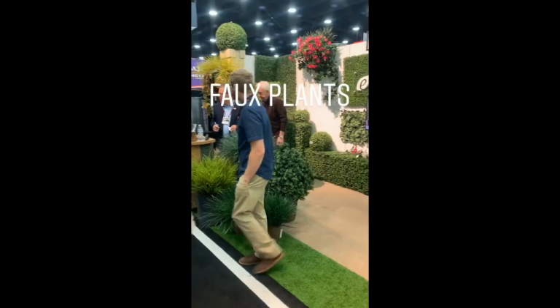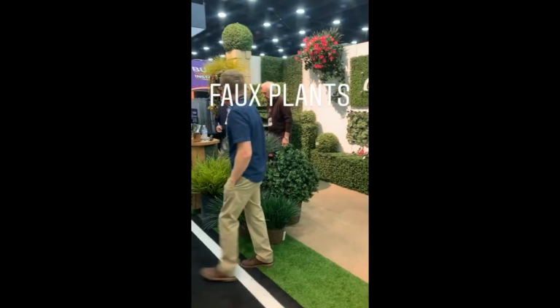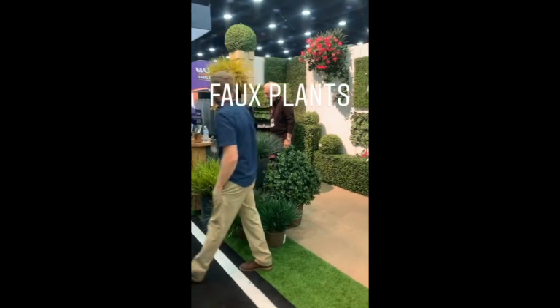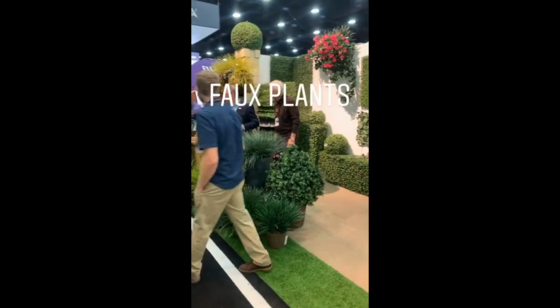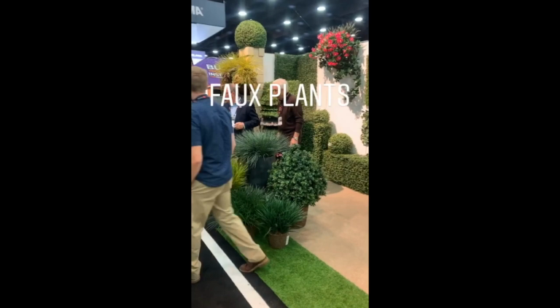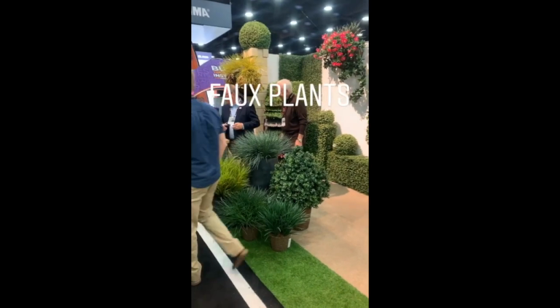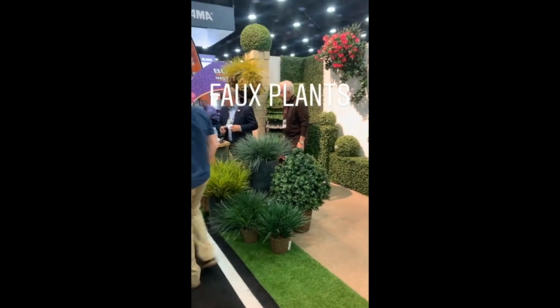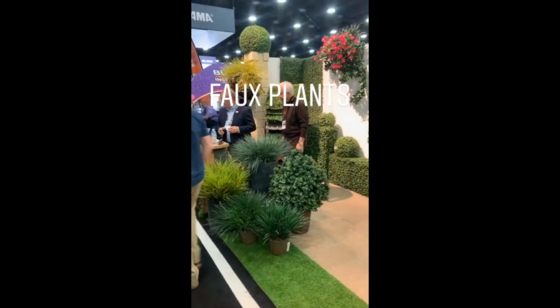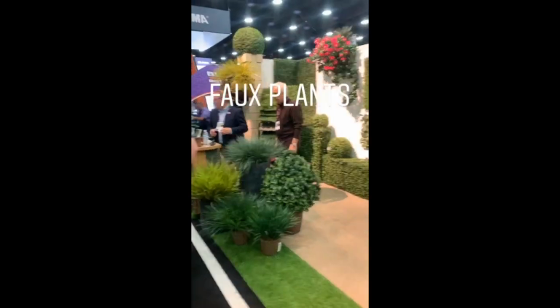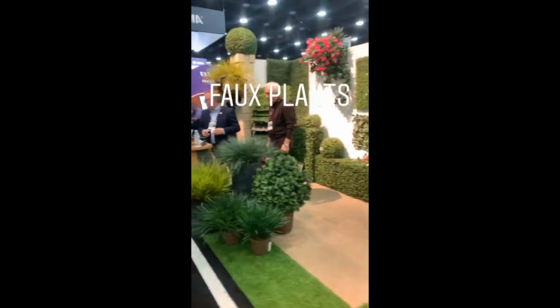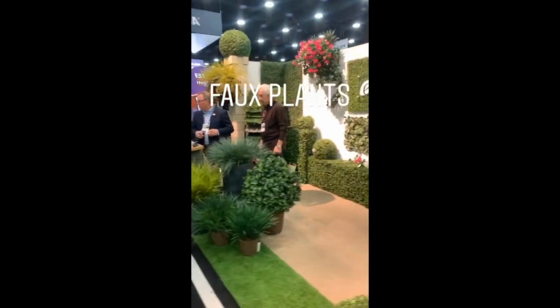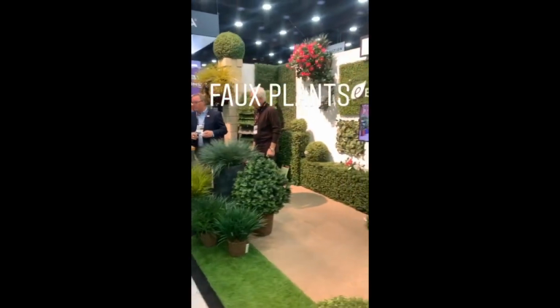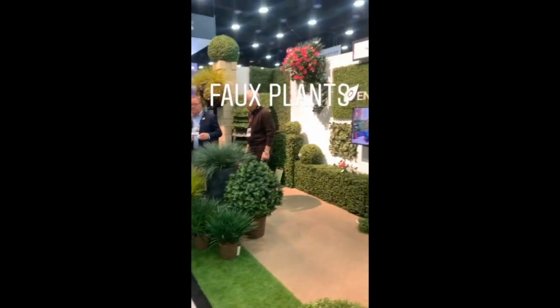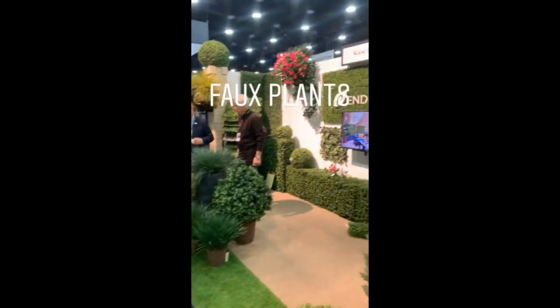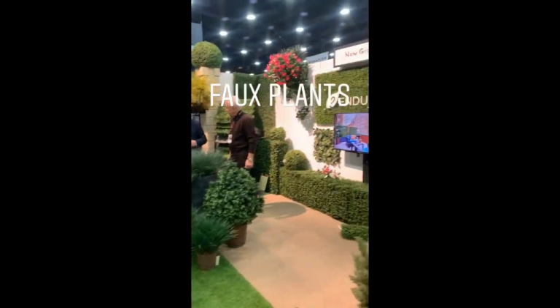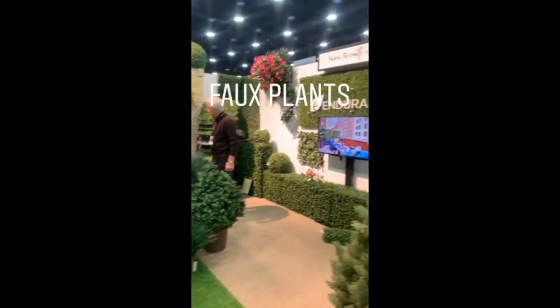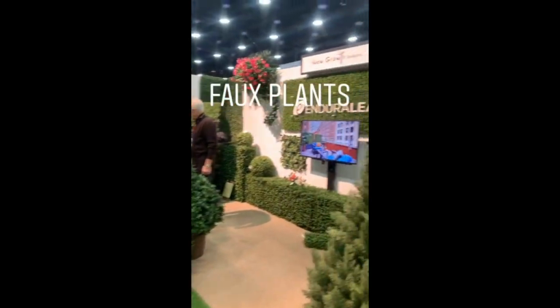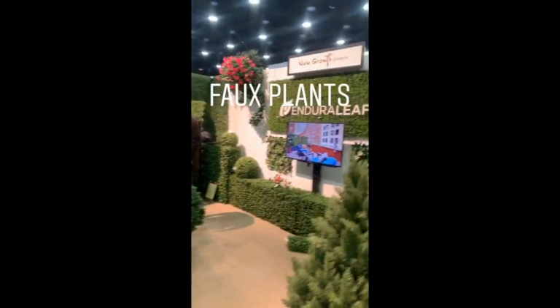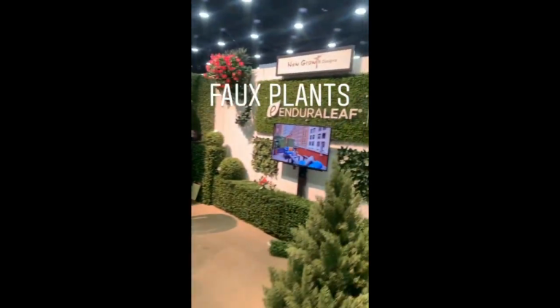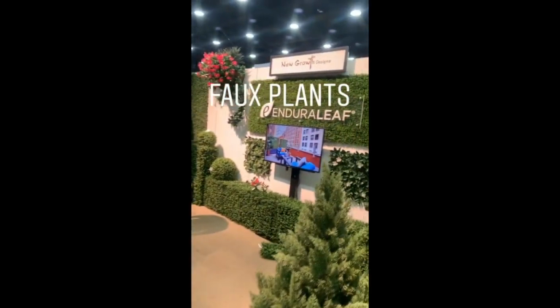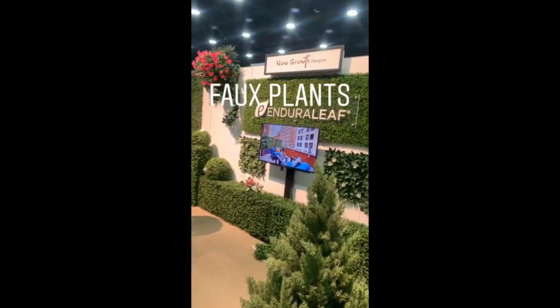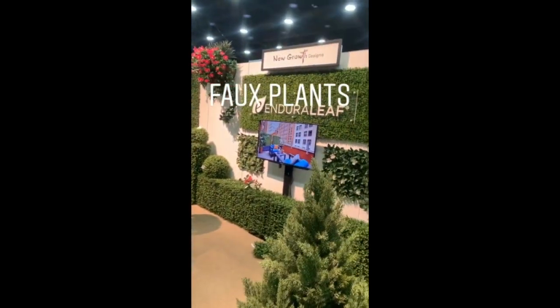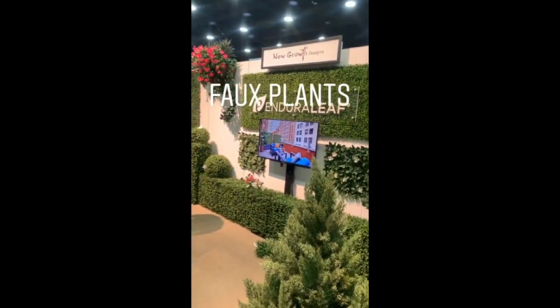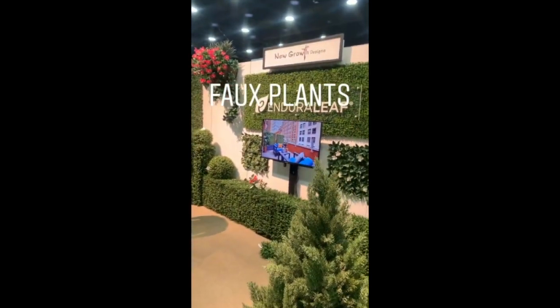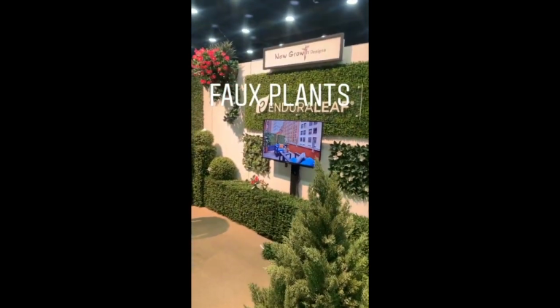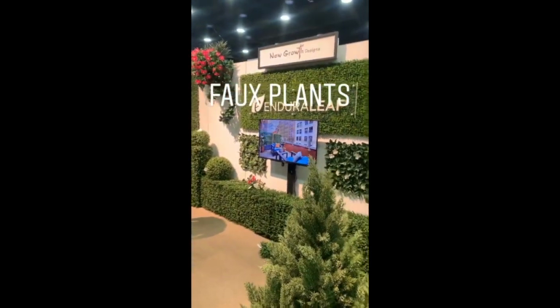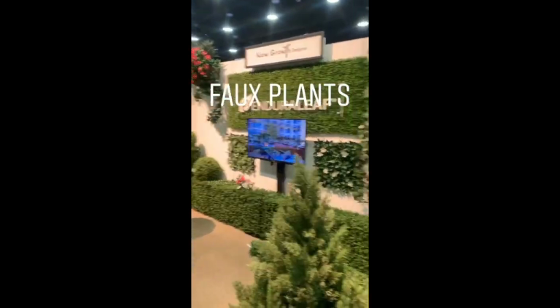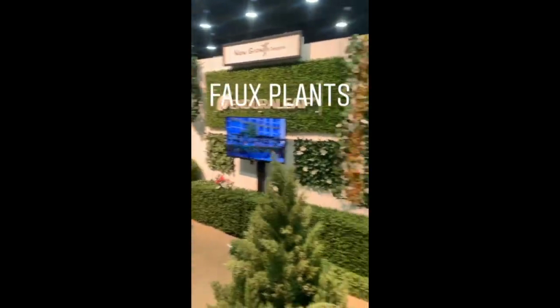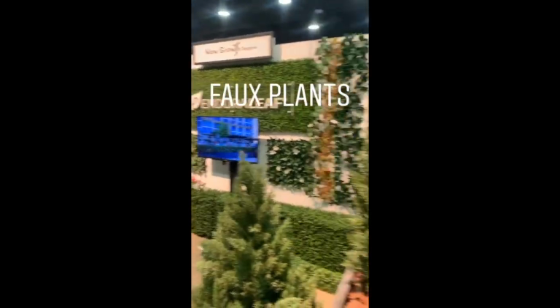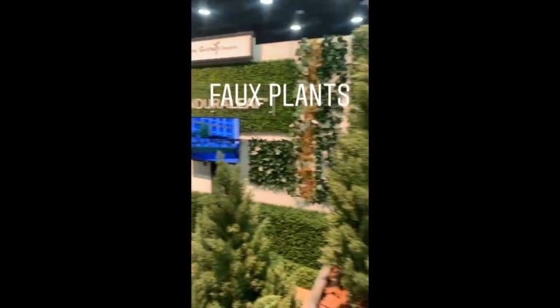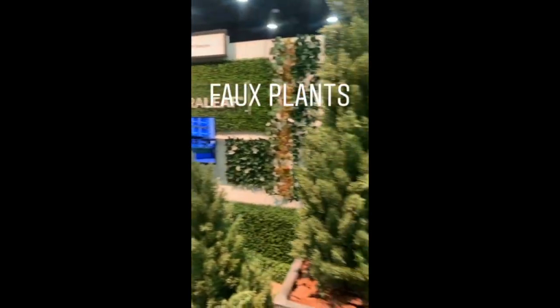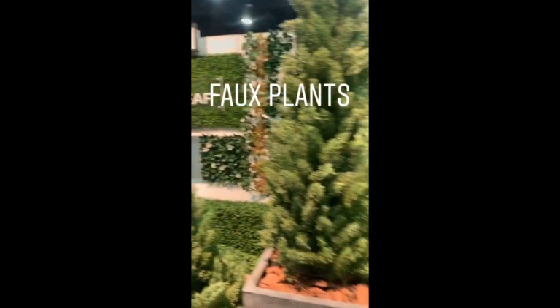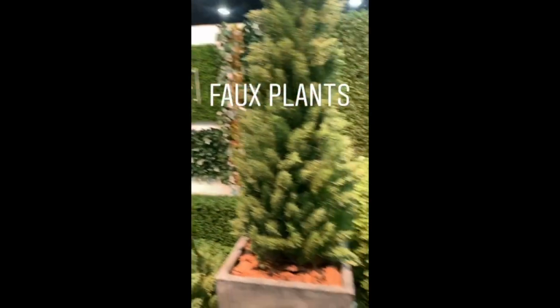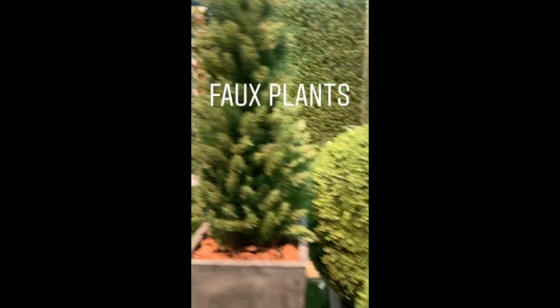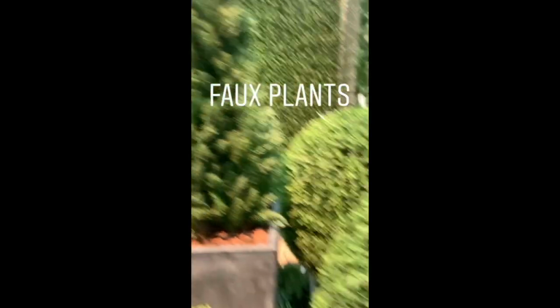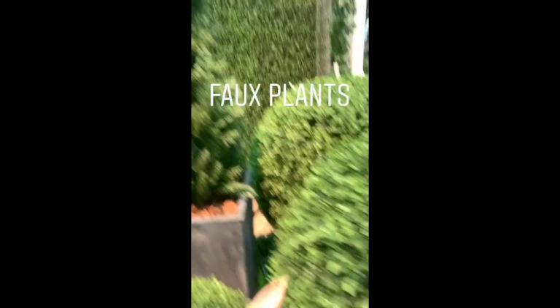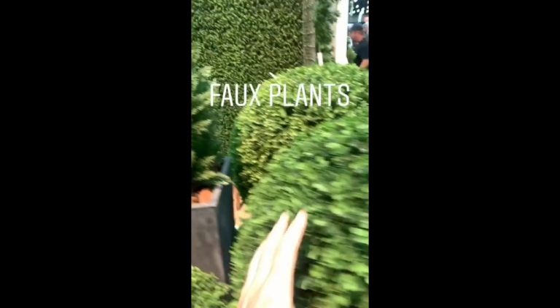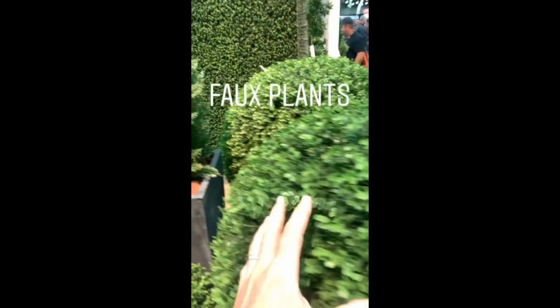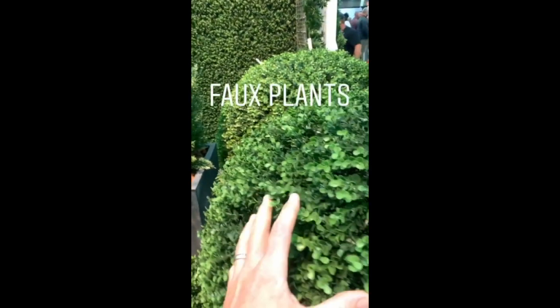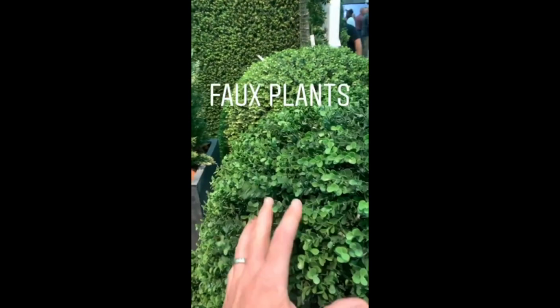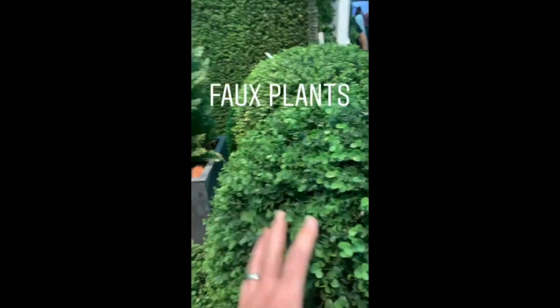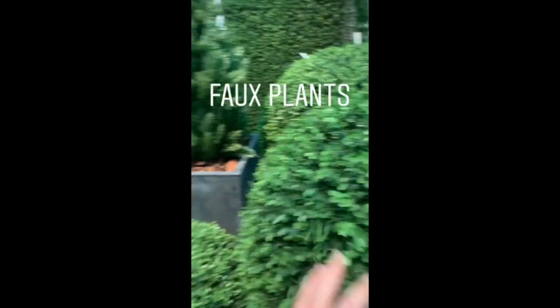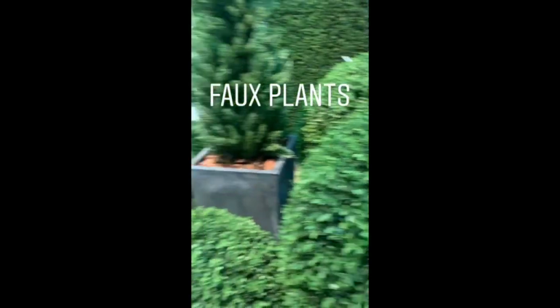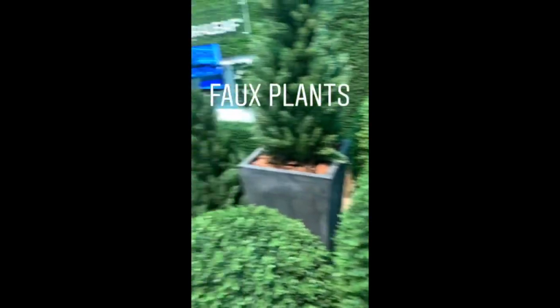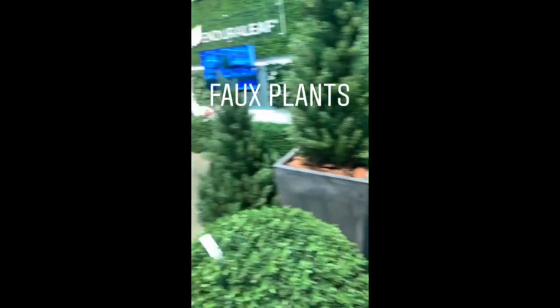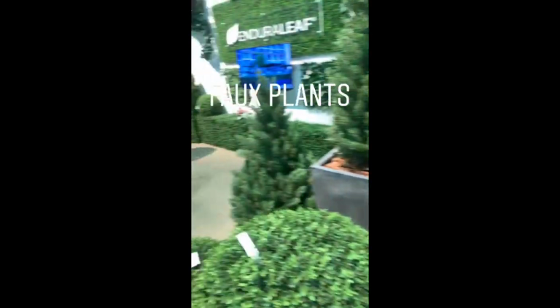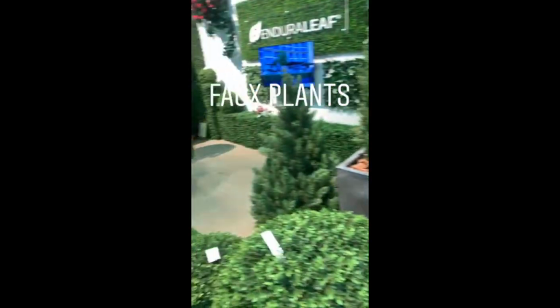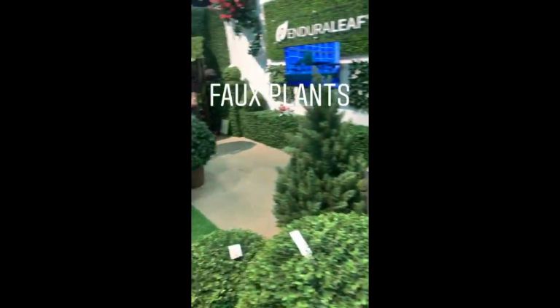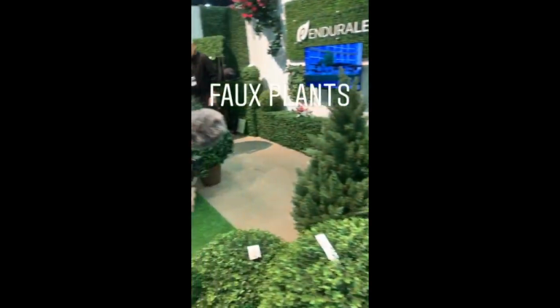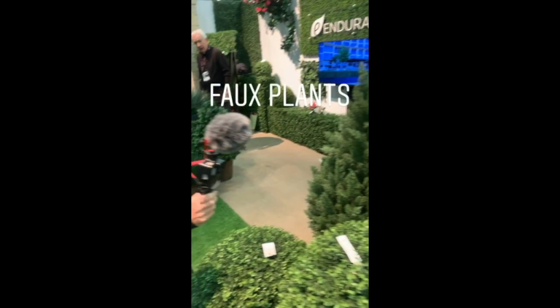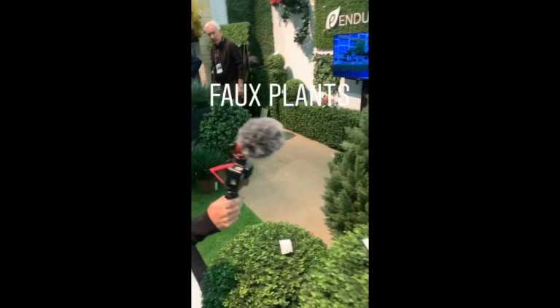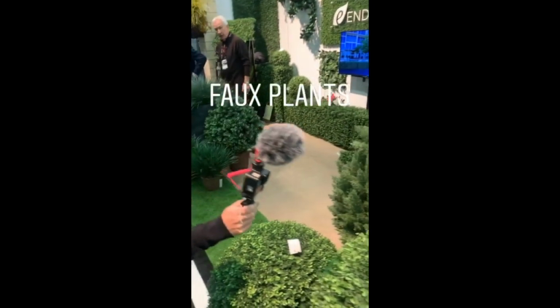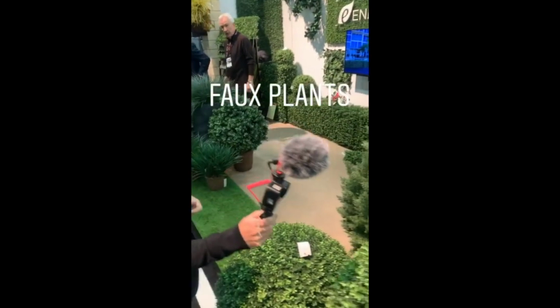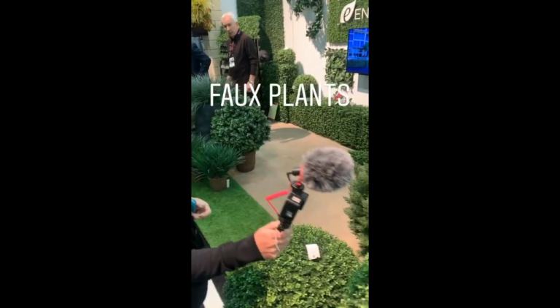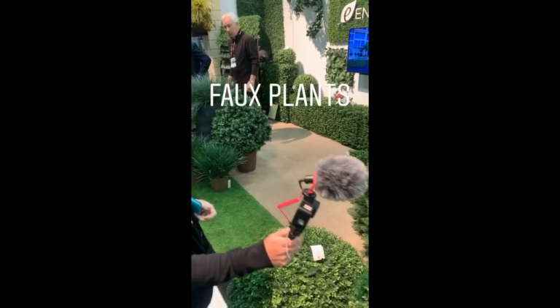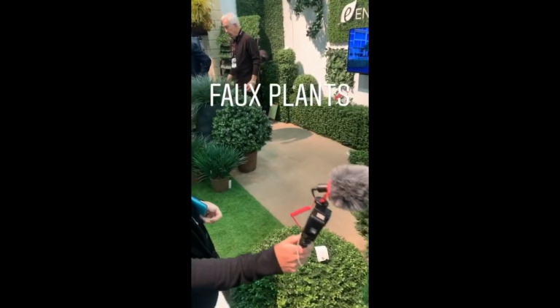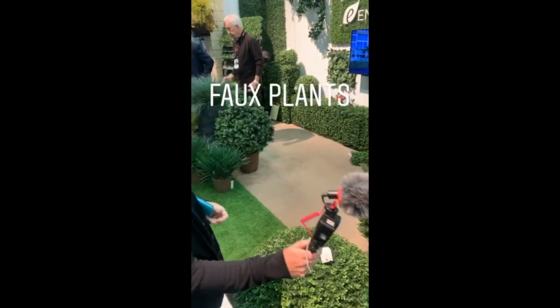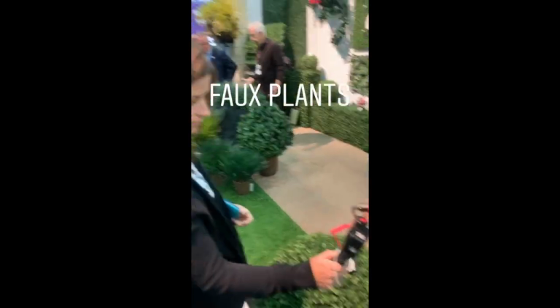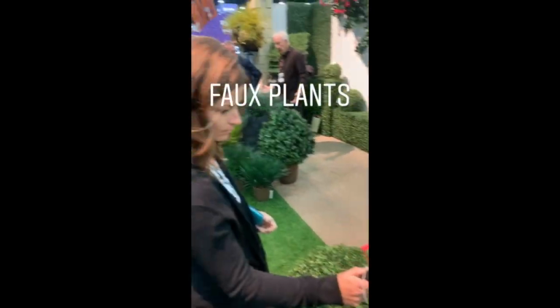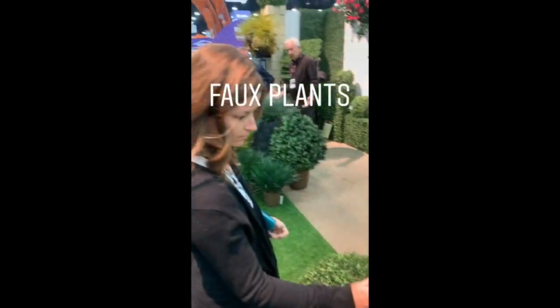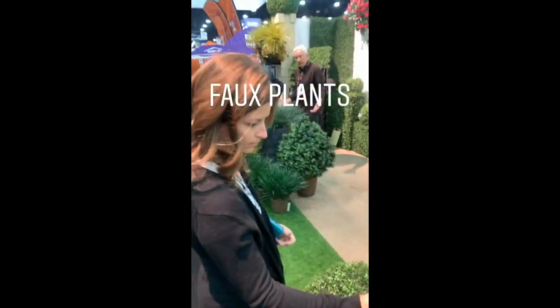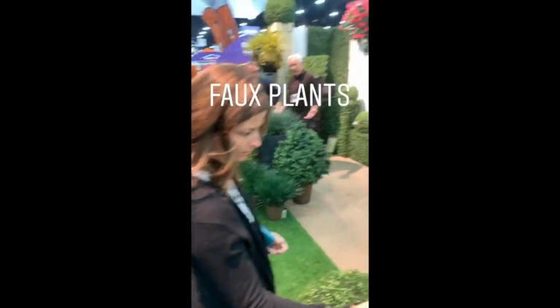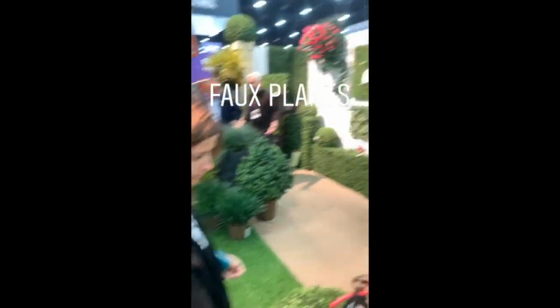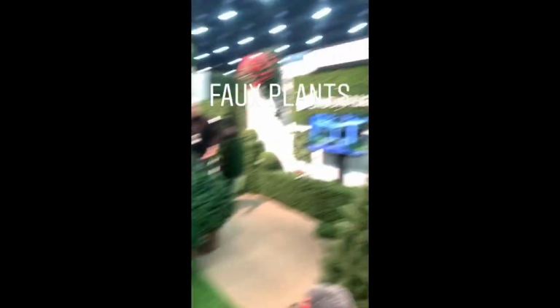This booth is always cool — it's entirely faux plants. Isn't that so cool? I love that. Entirely fake plants.